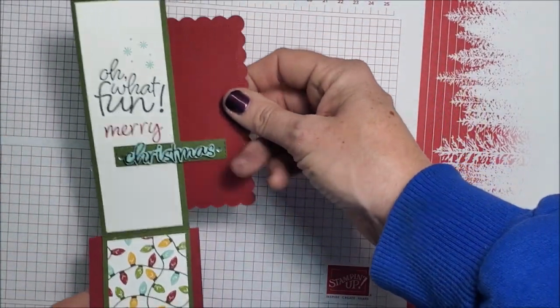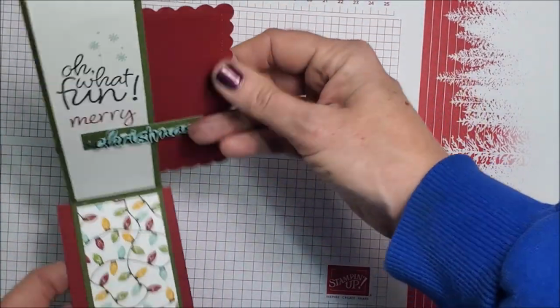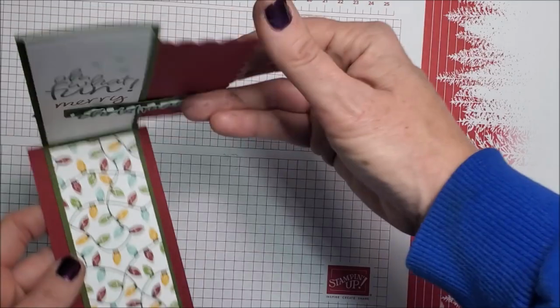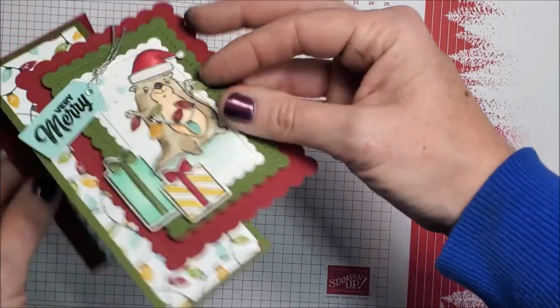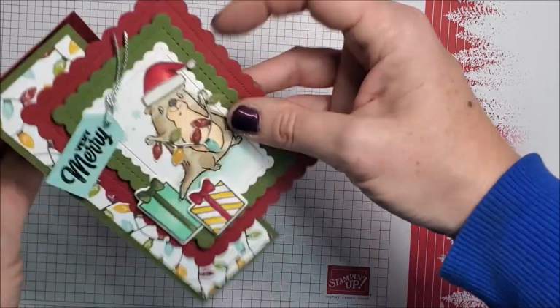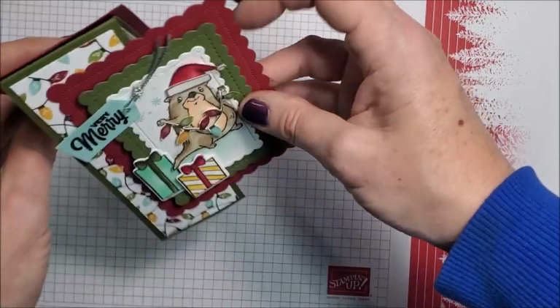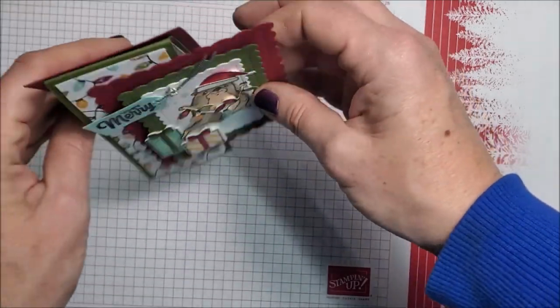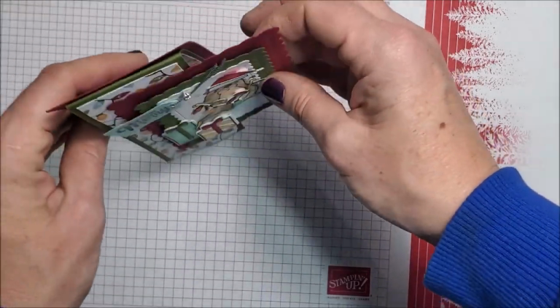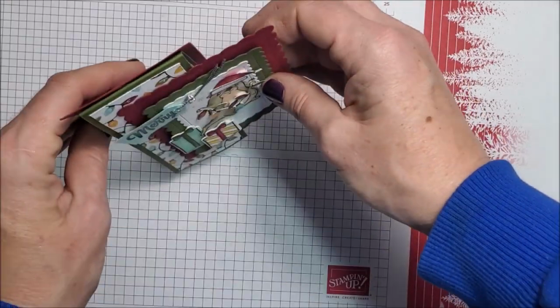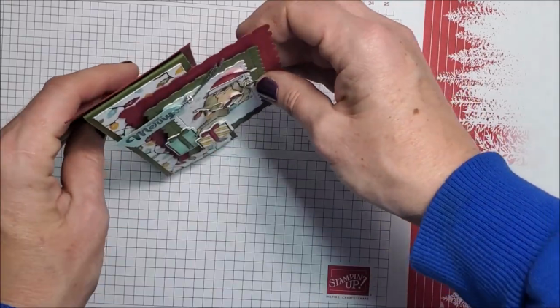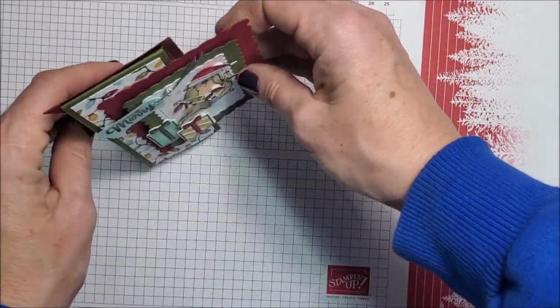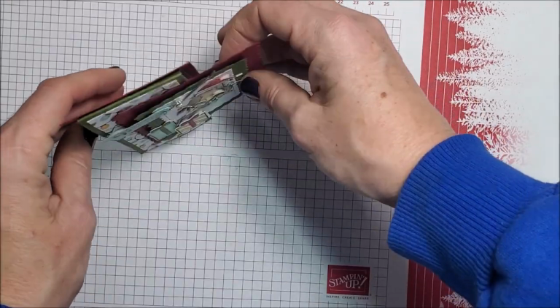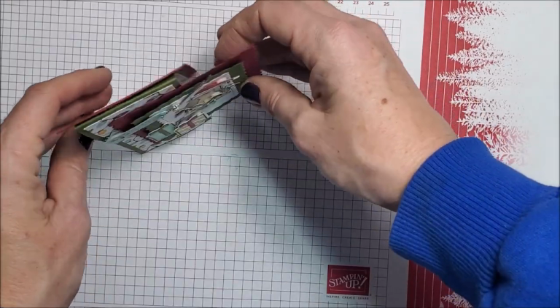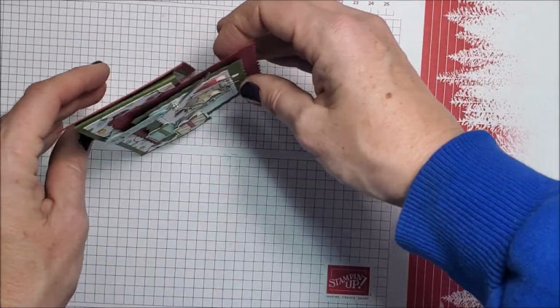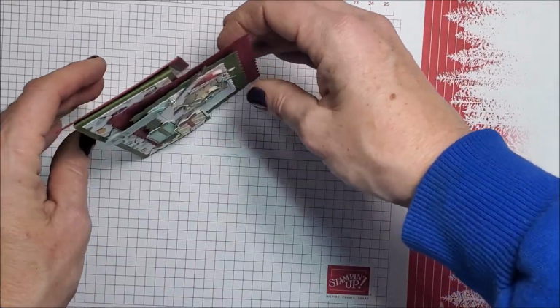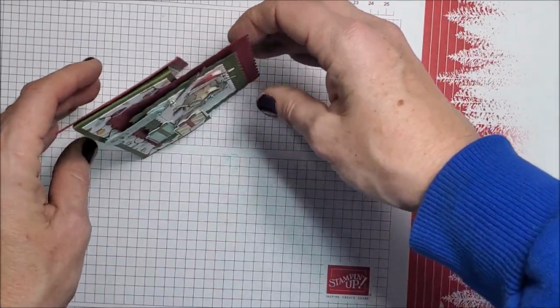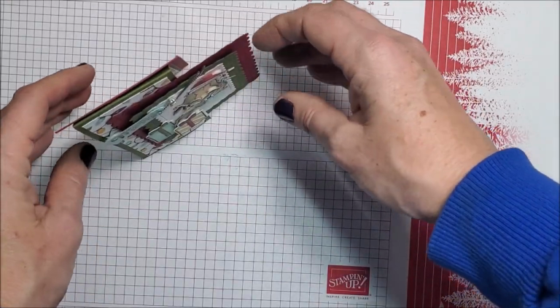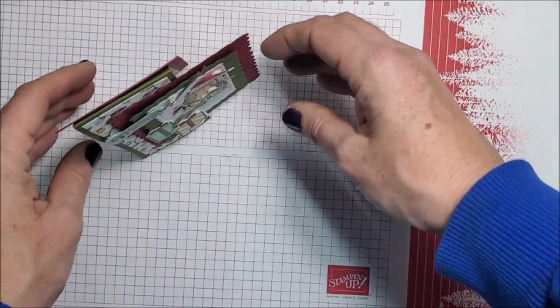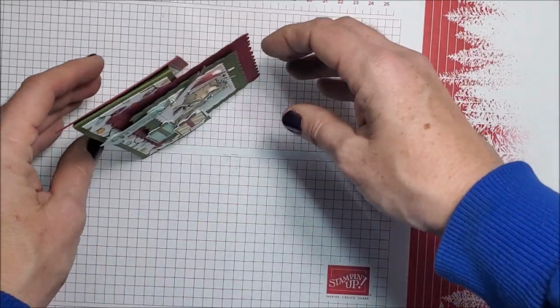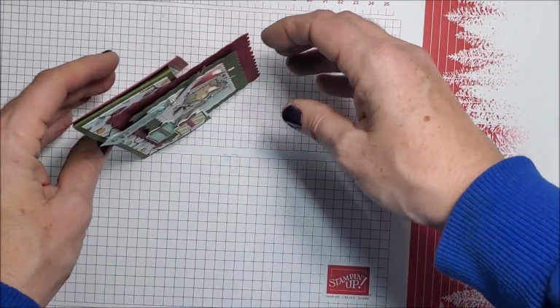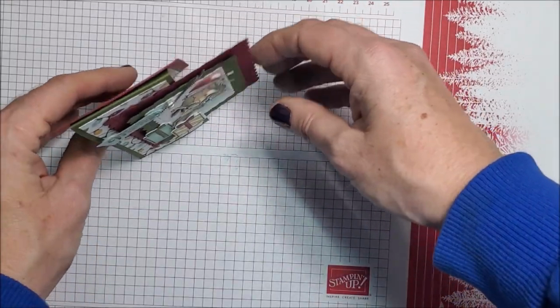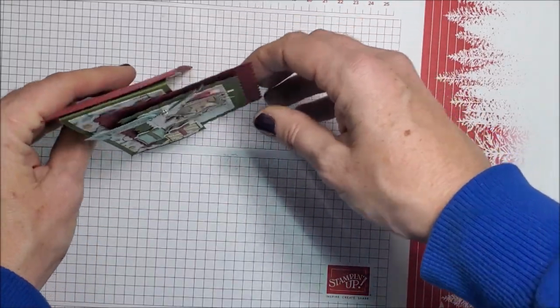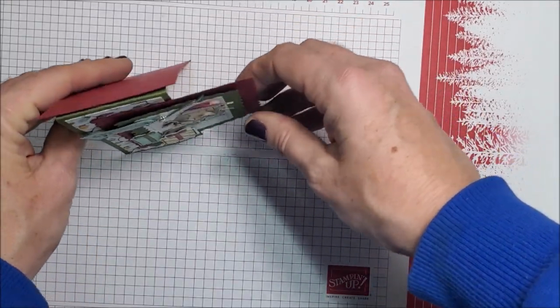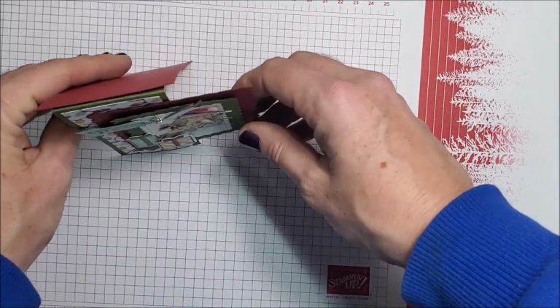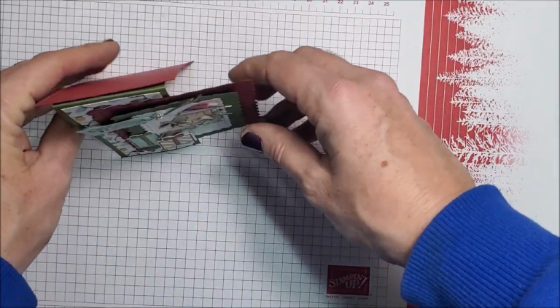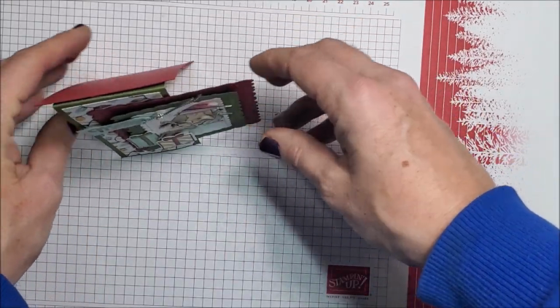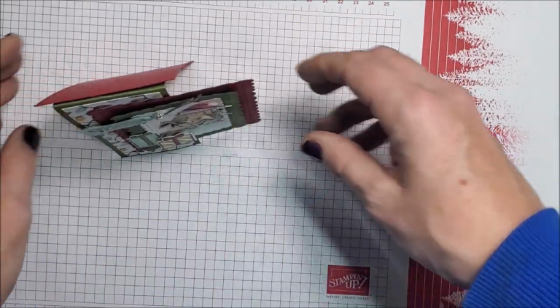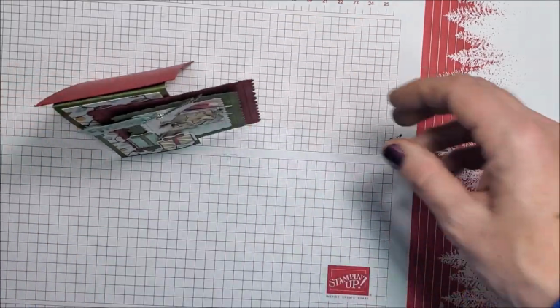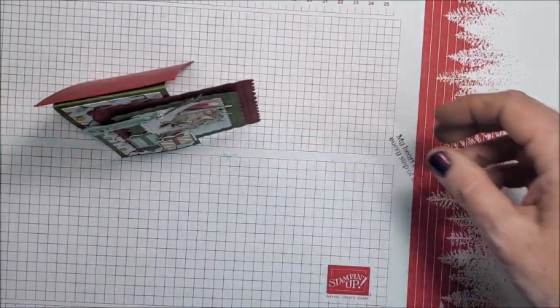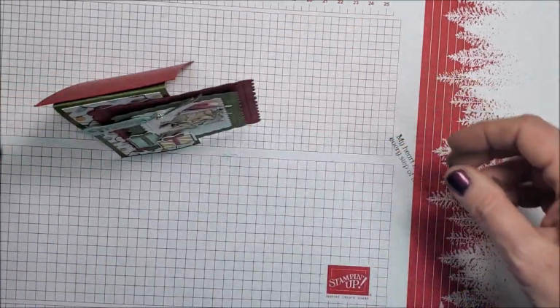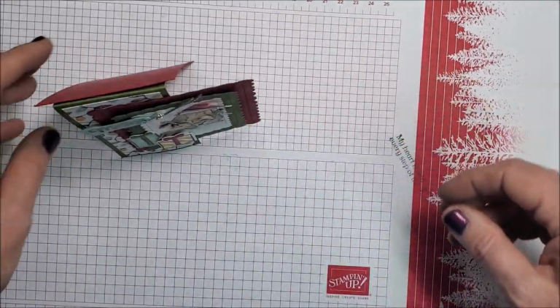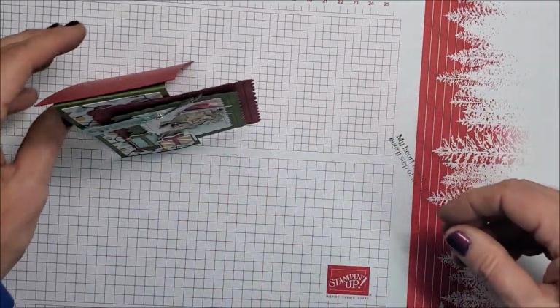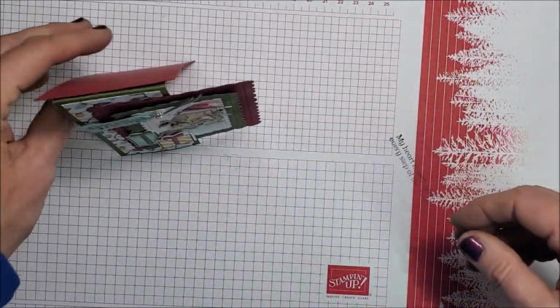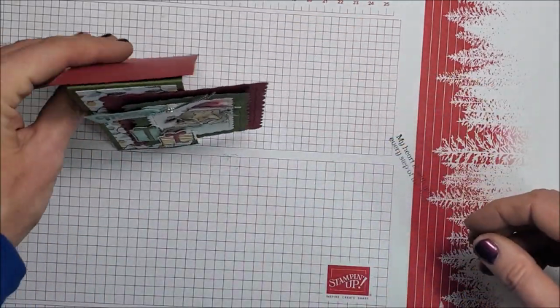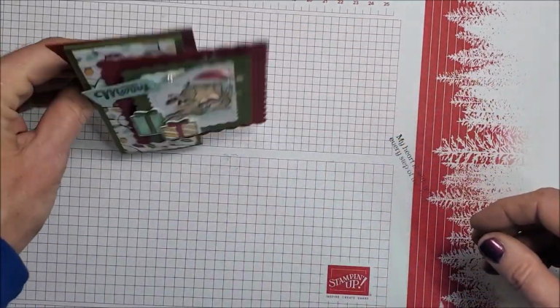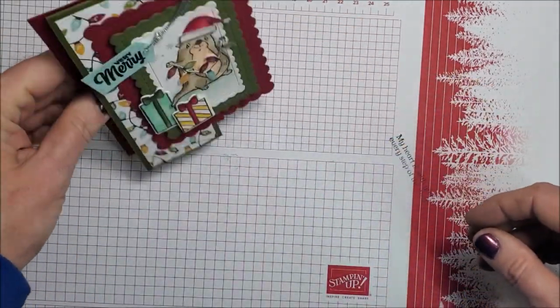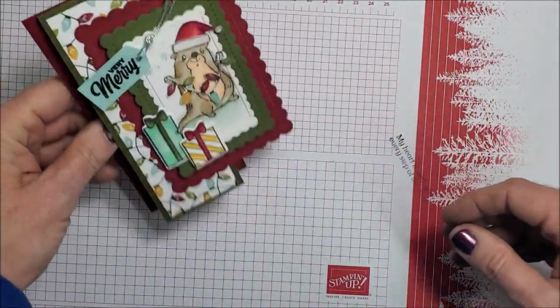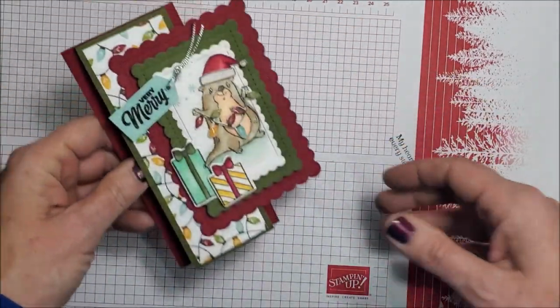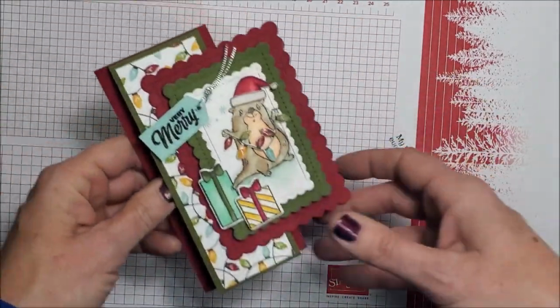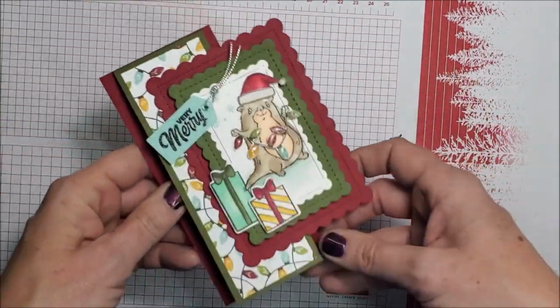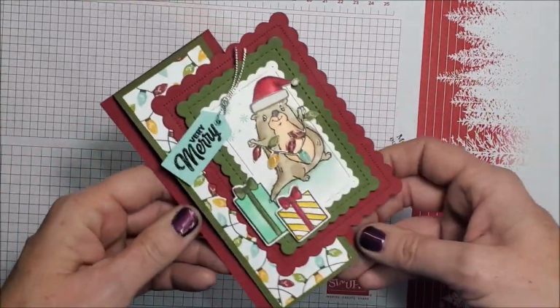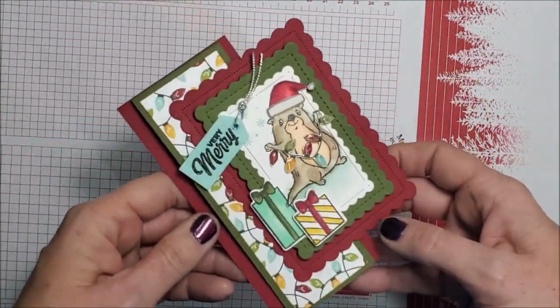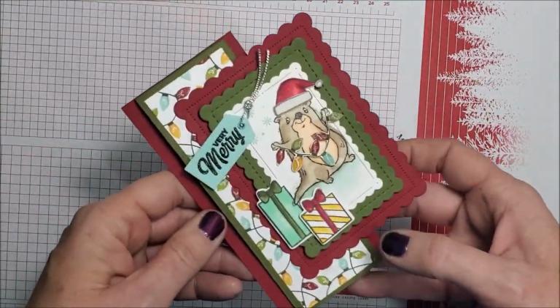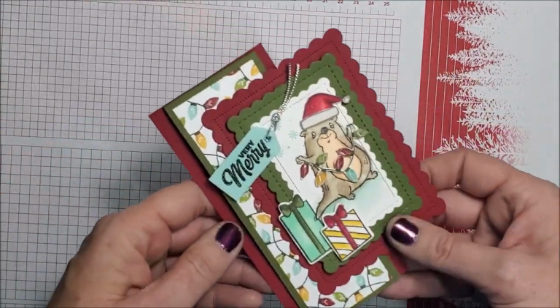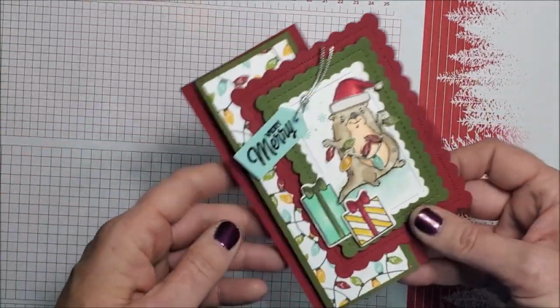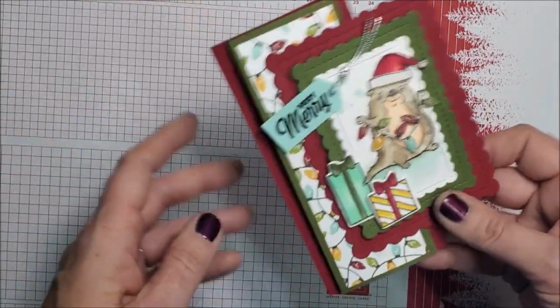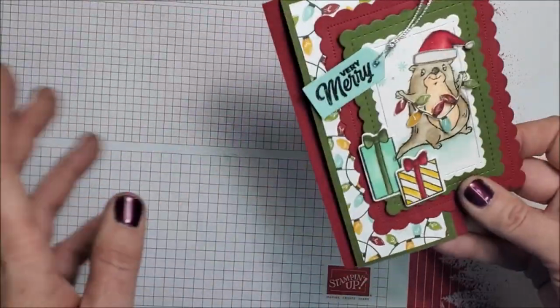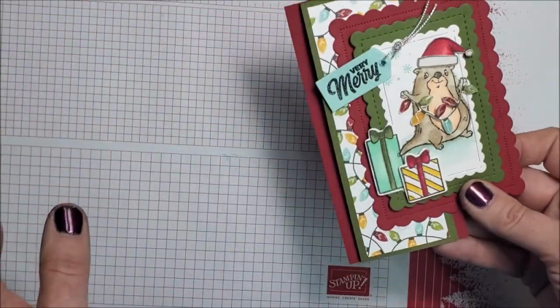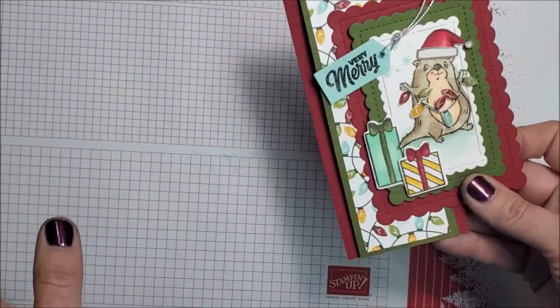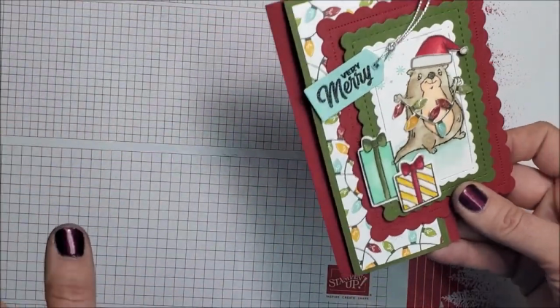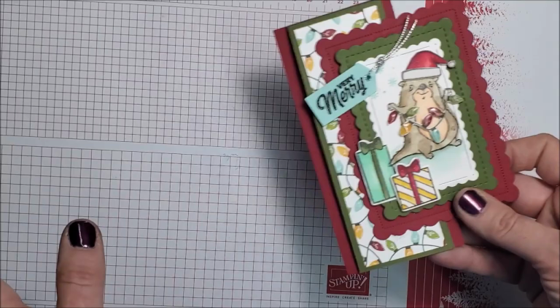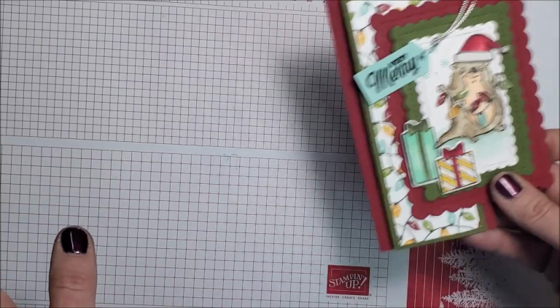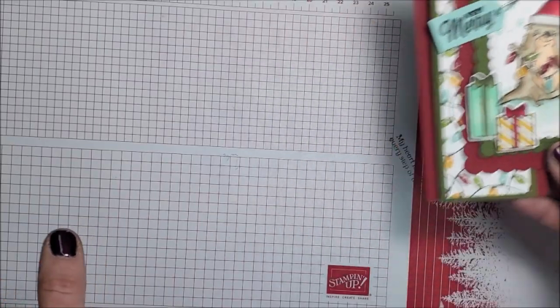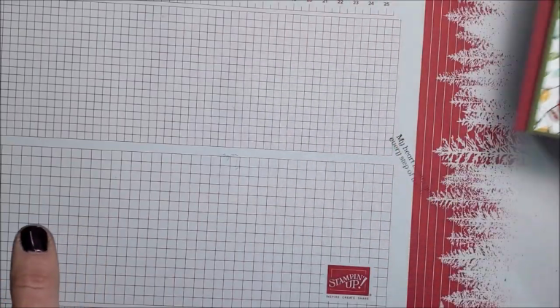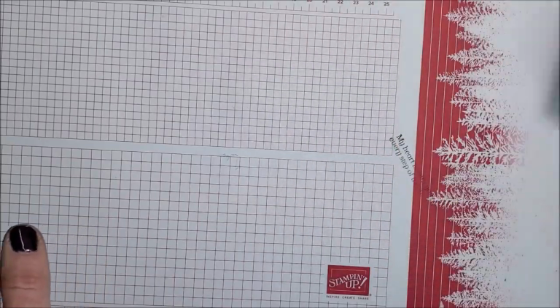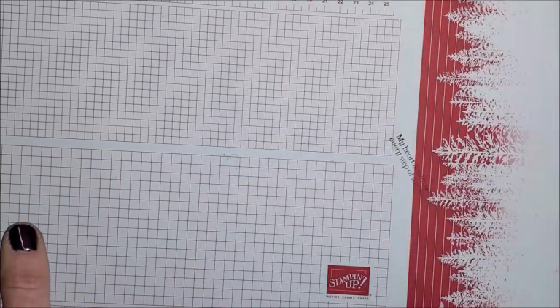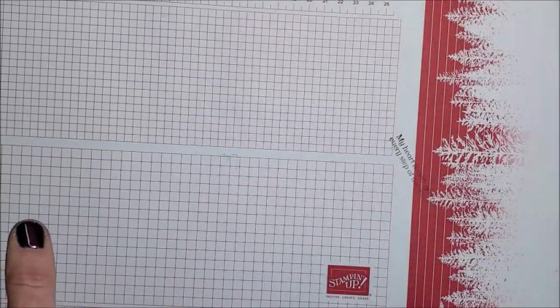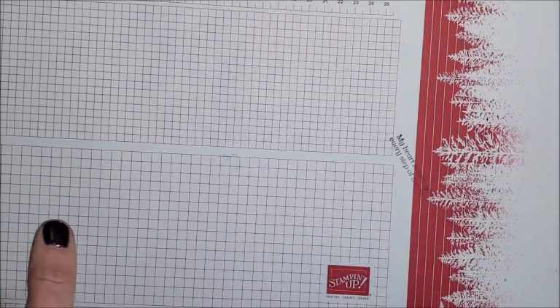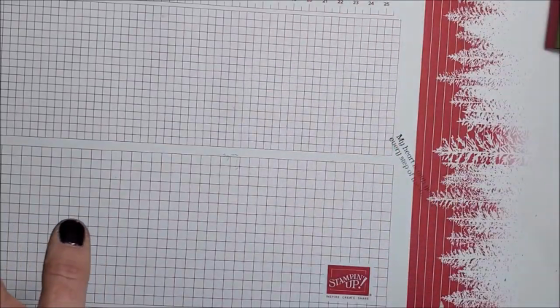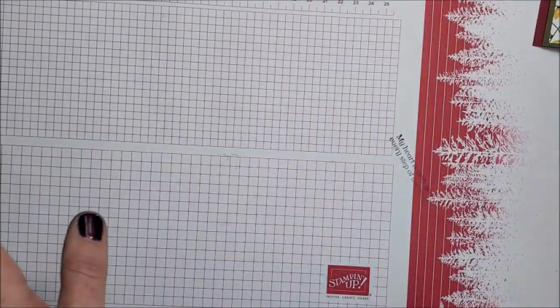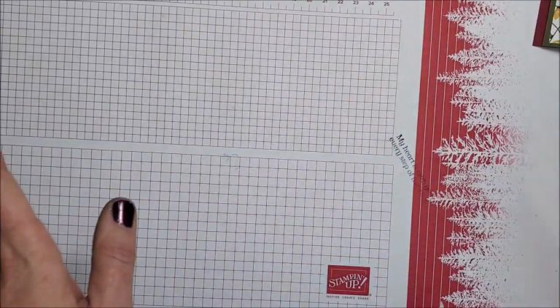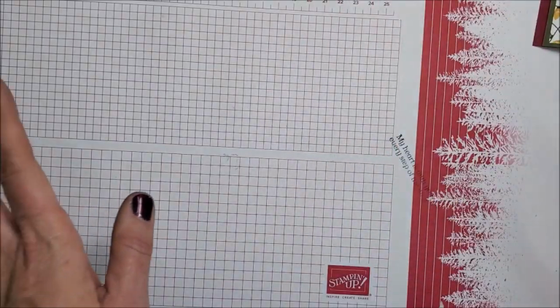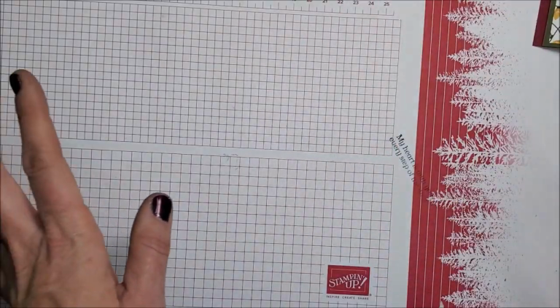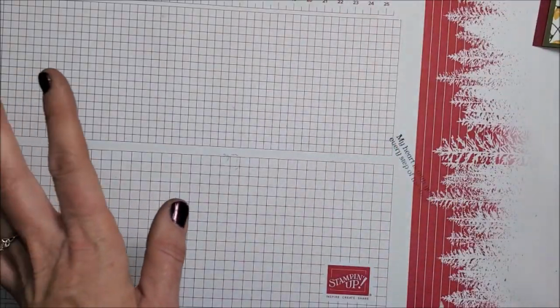They stand up really really well and they all fit in a standard envelope.